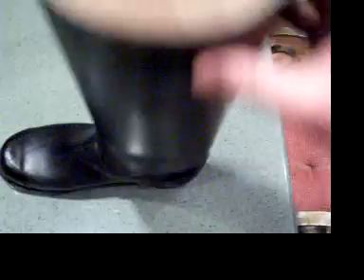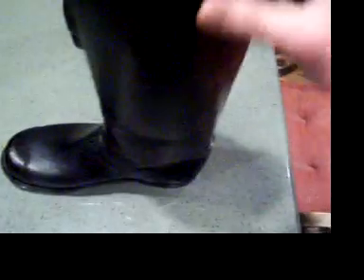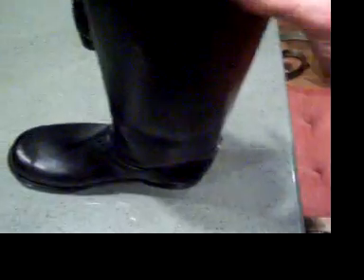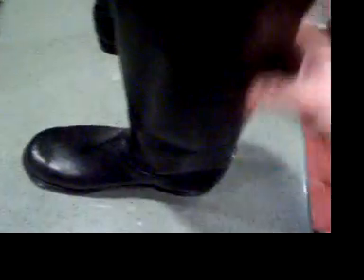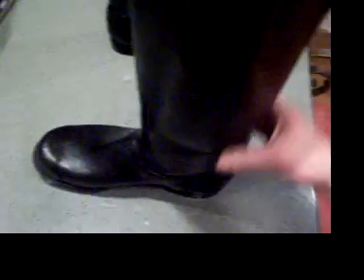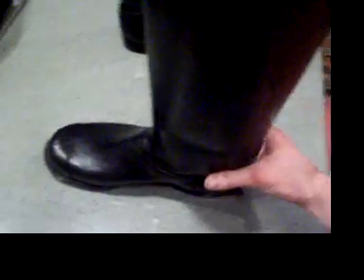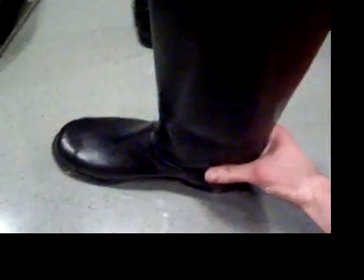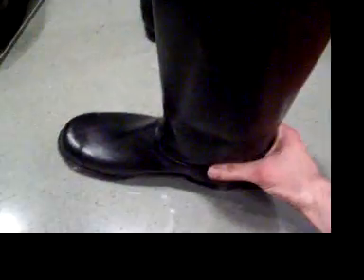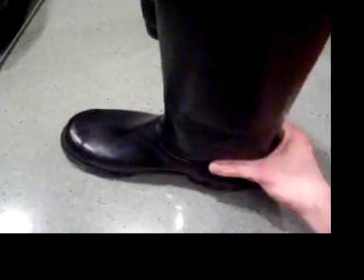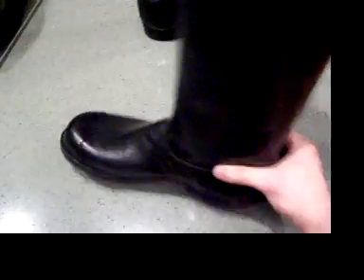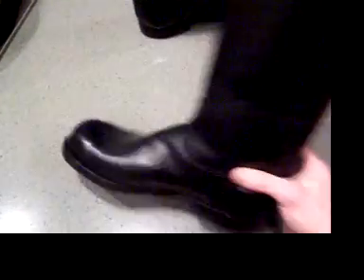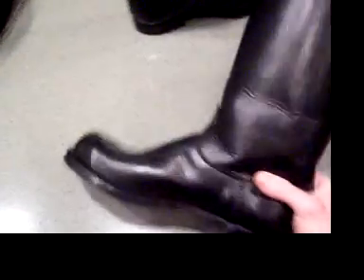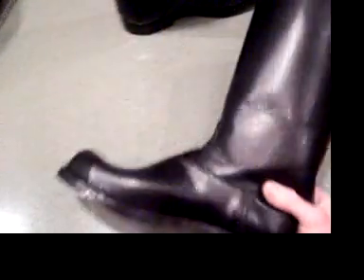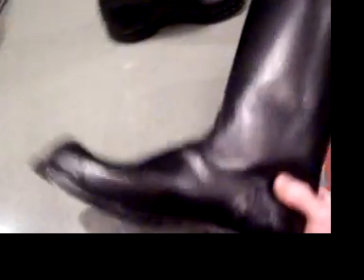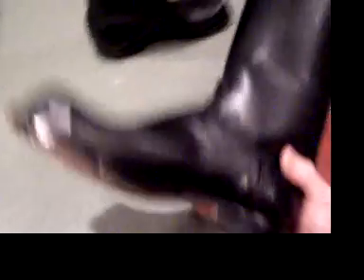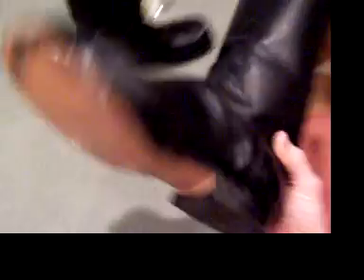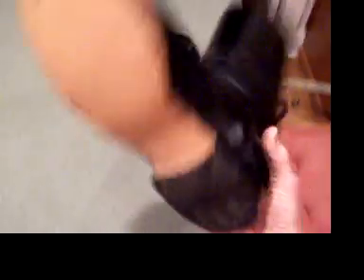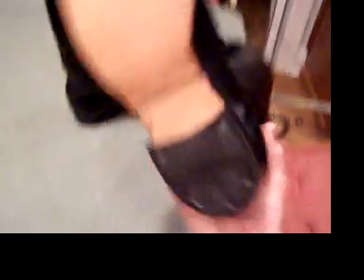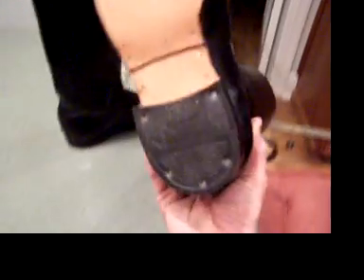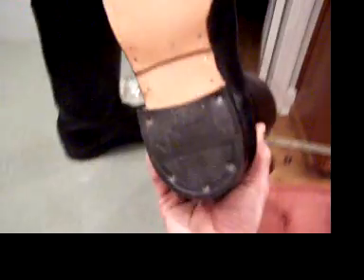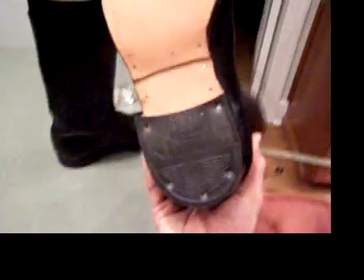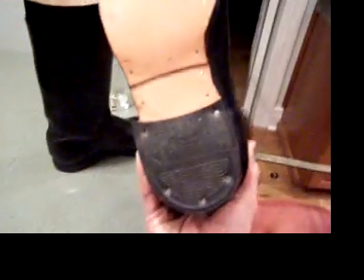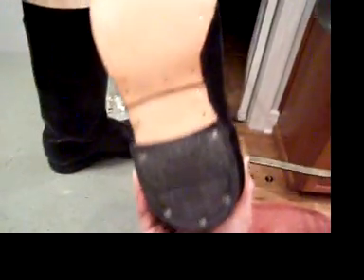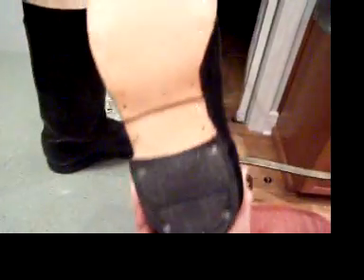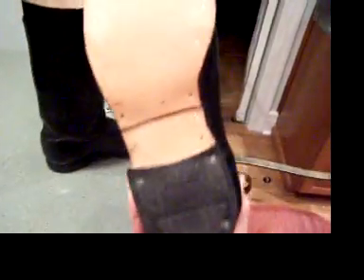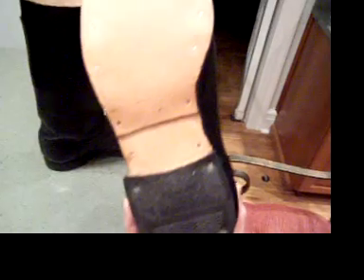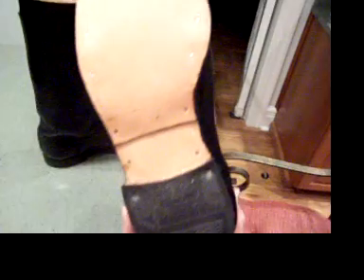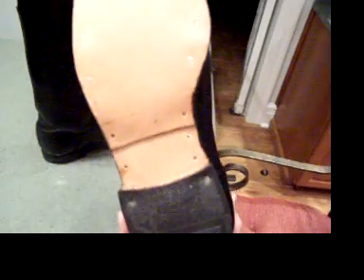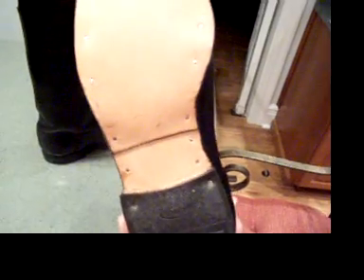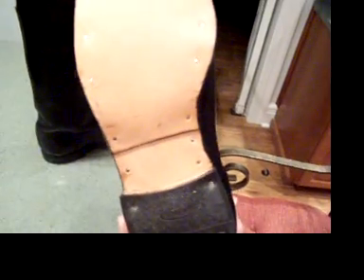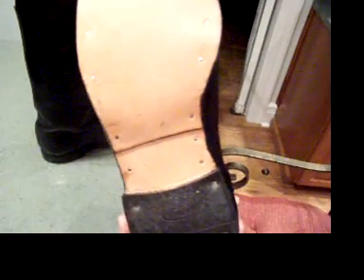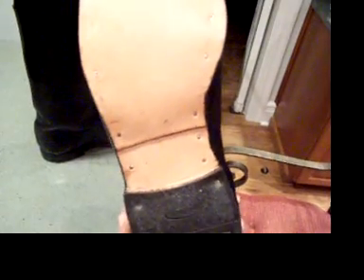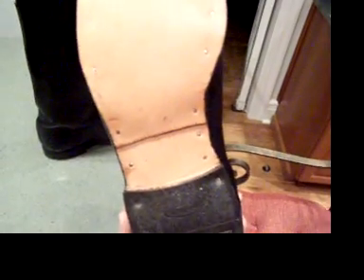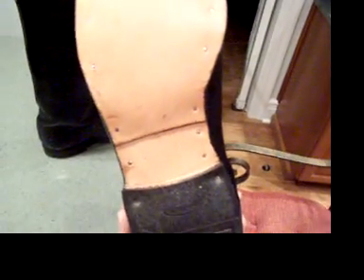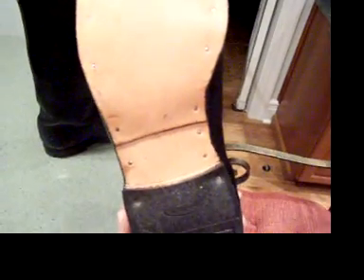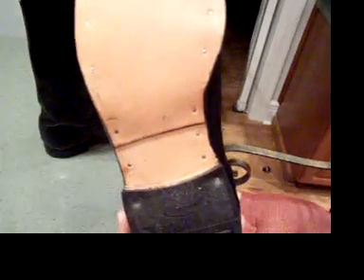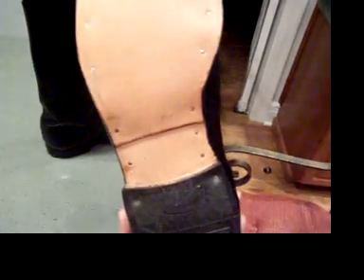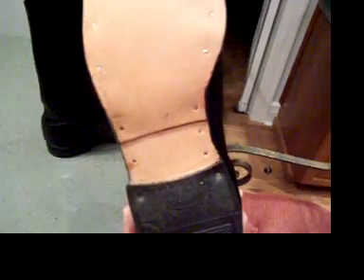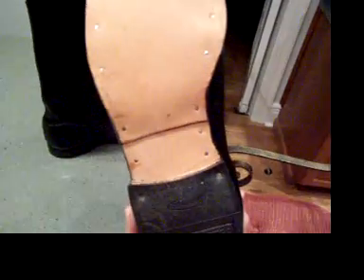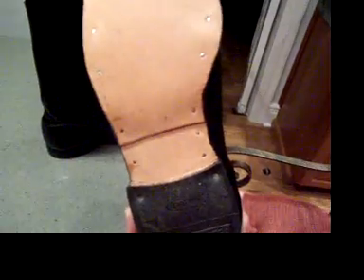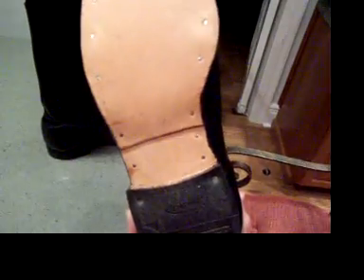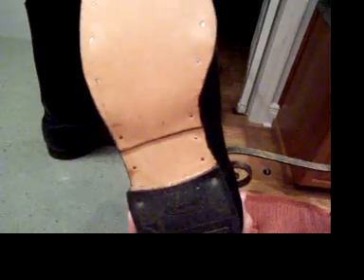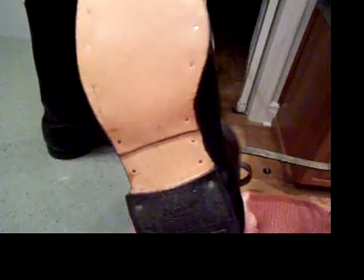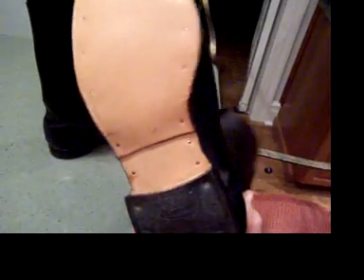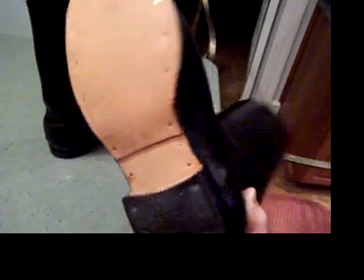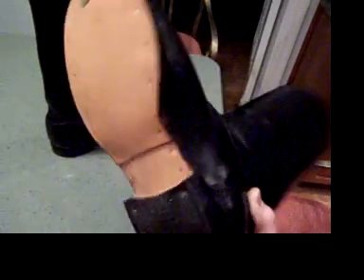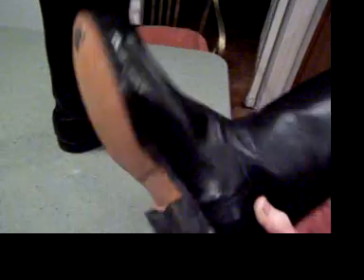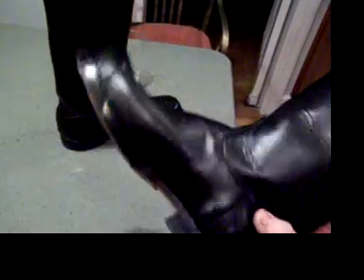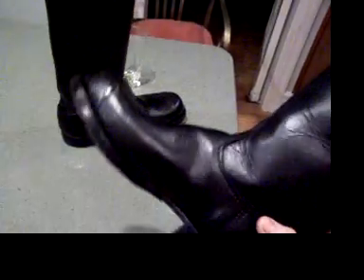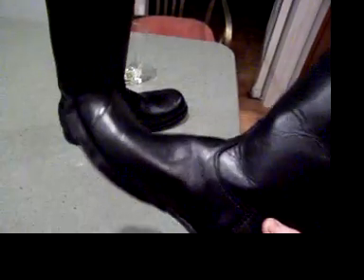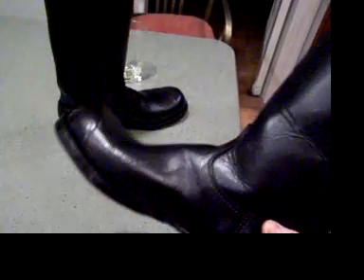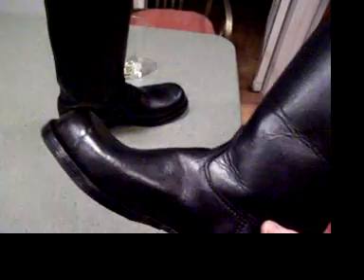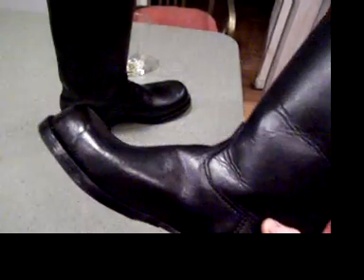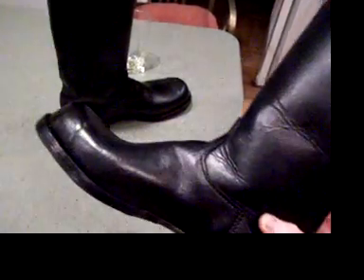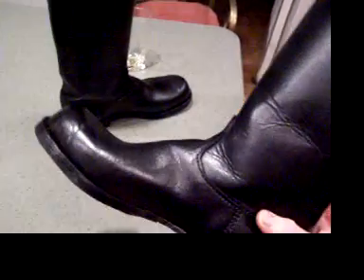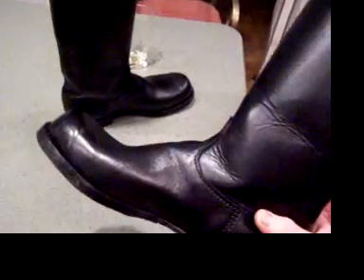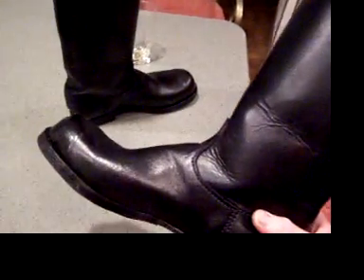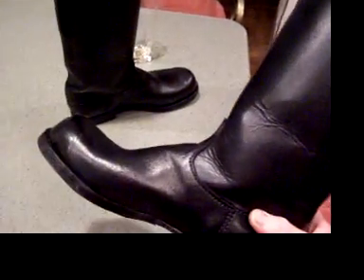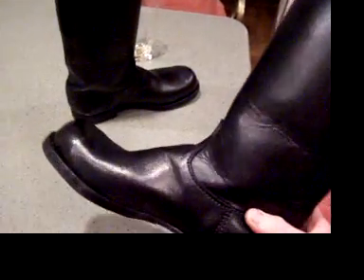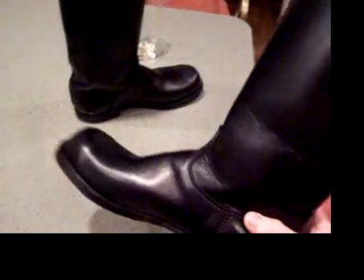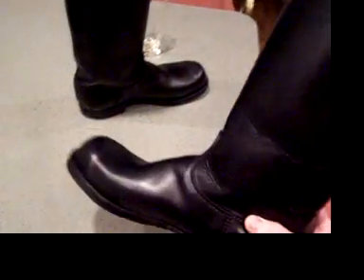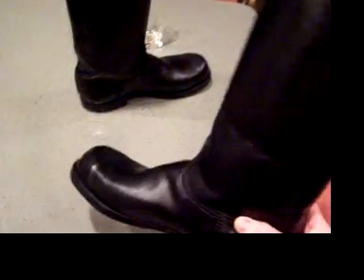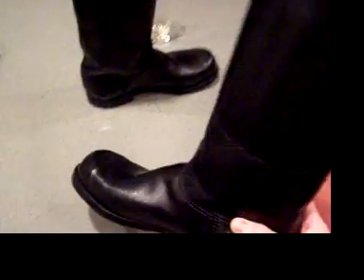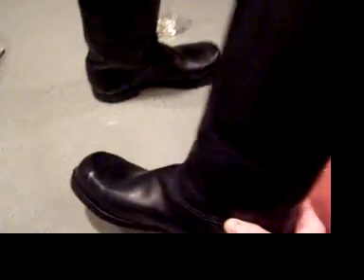A solid steel tack. I didn't use brass tack for this — this is a galvanized steel tack. It's pretty nice stuff.